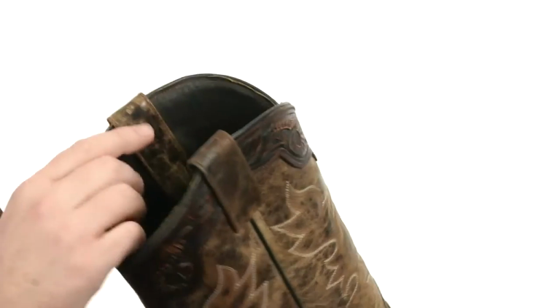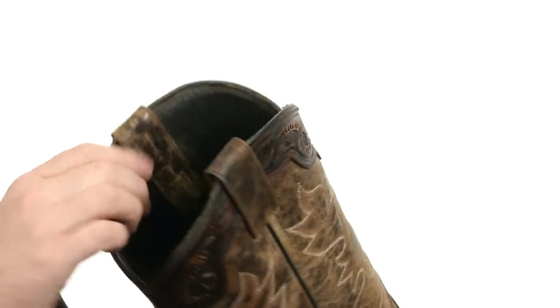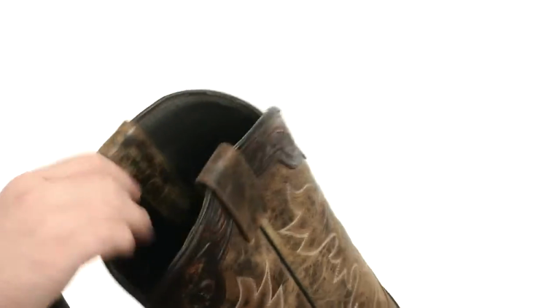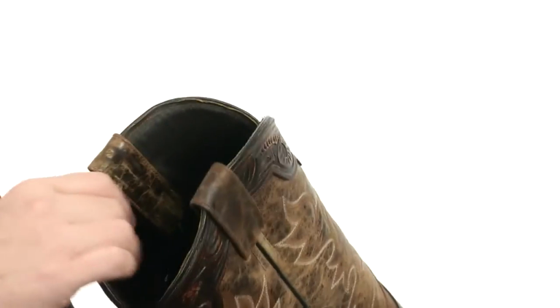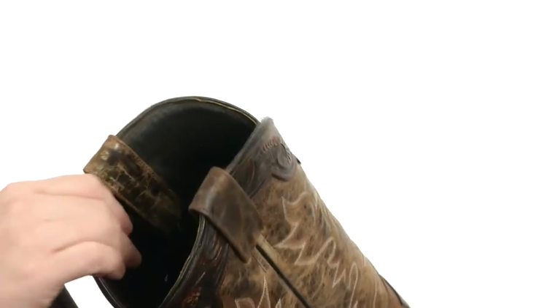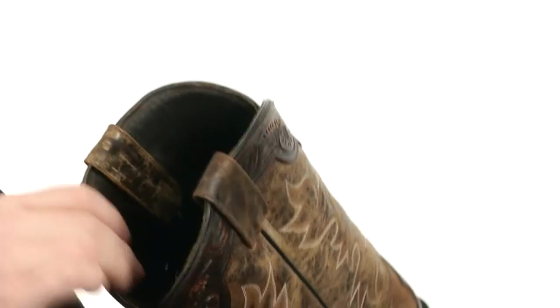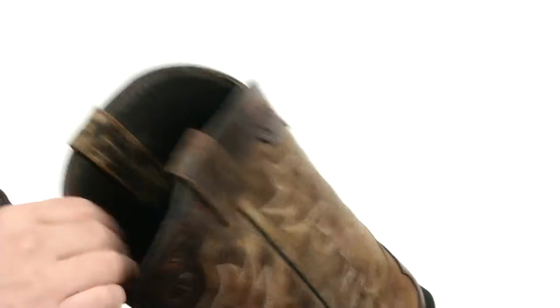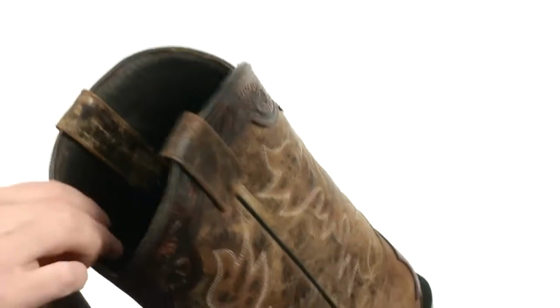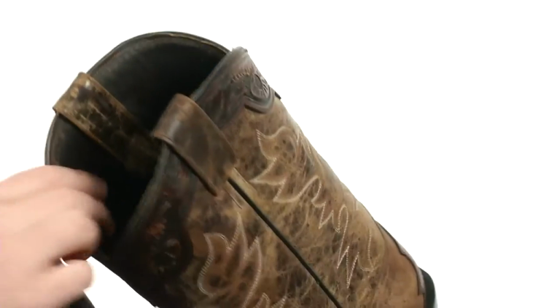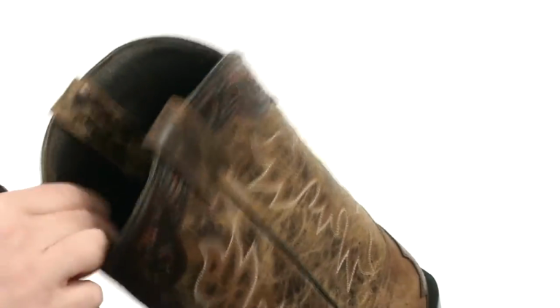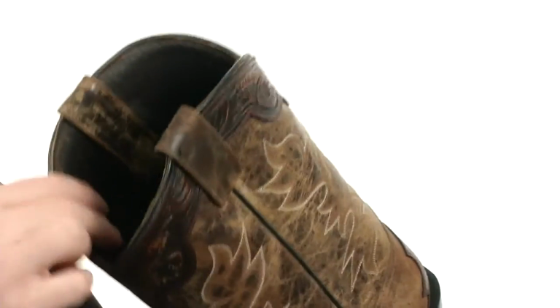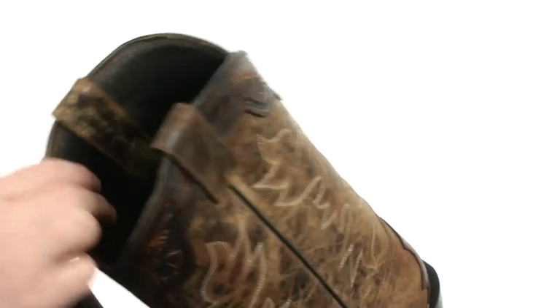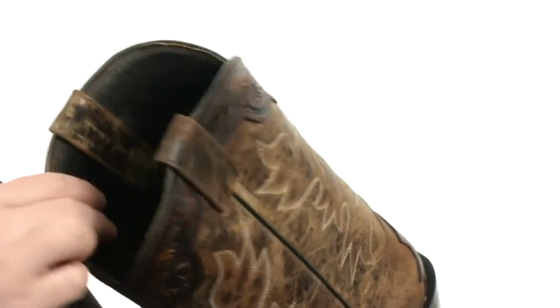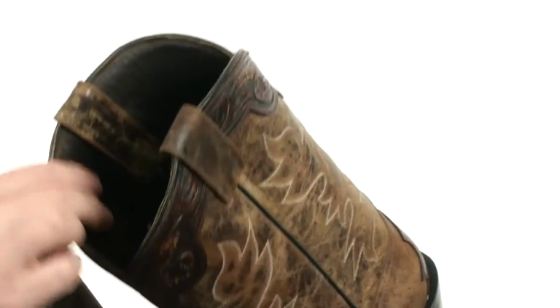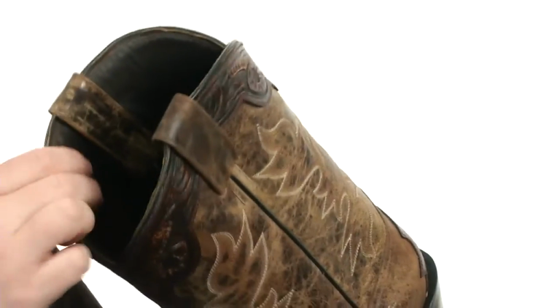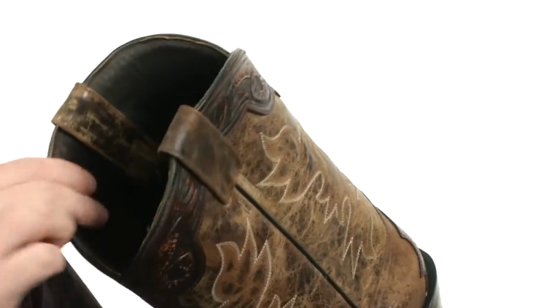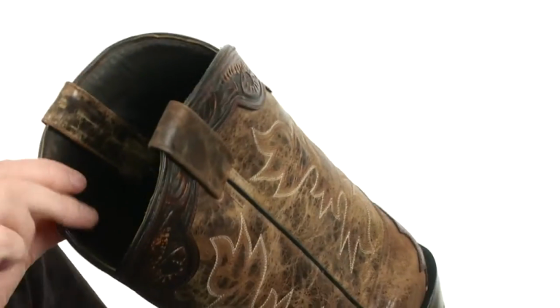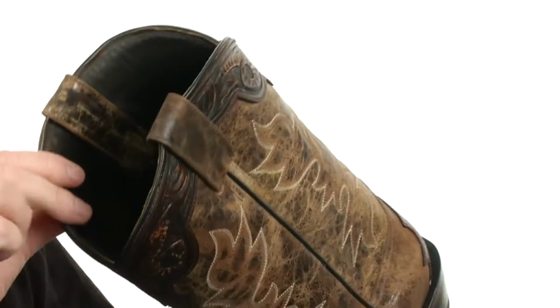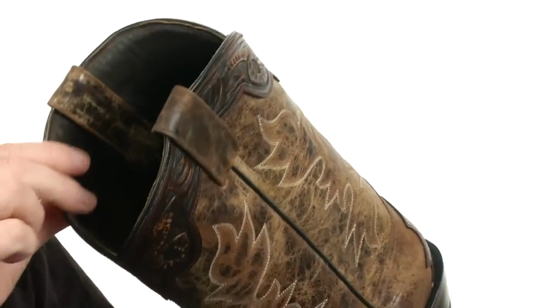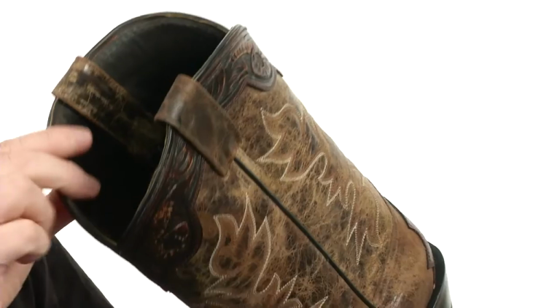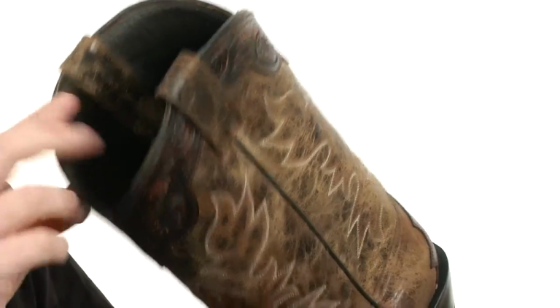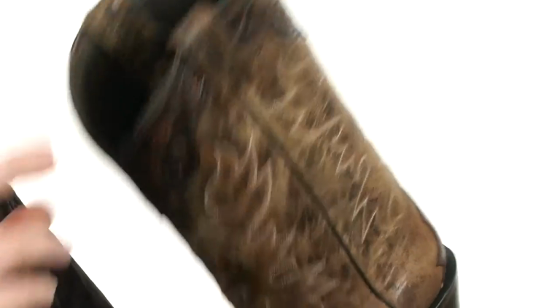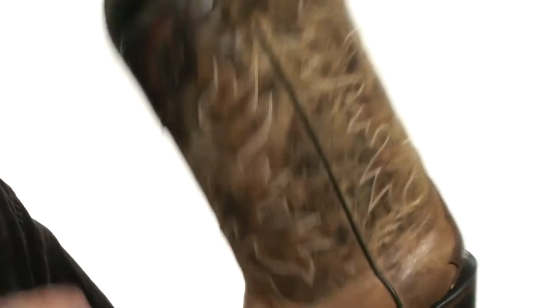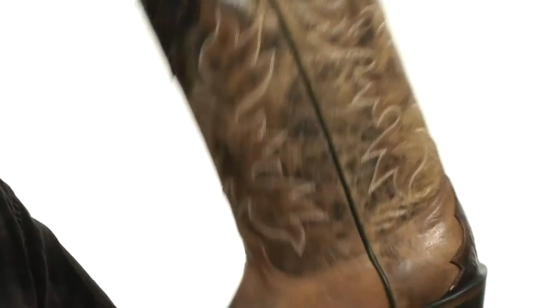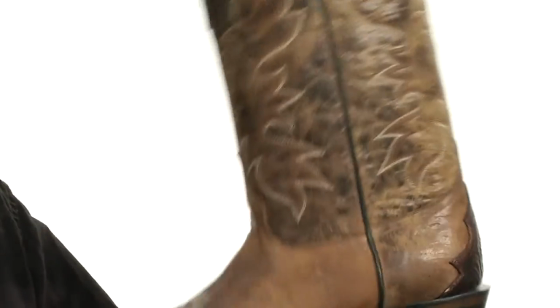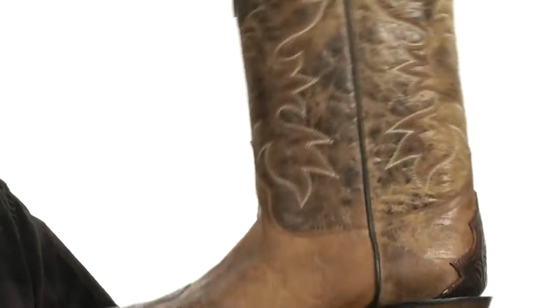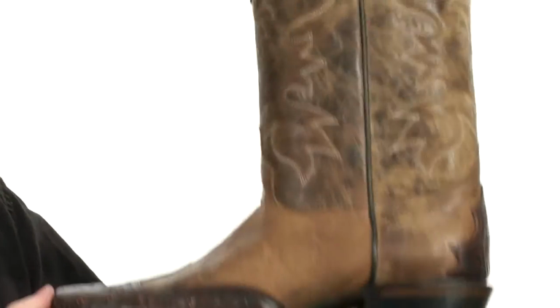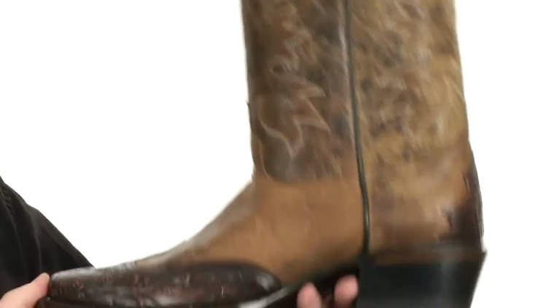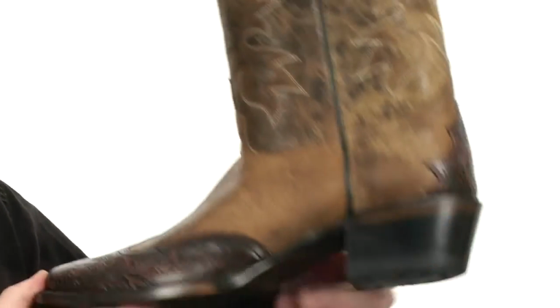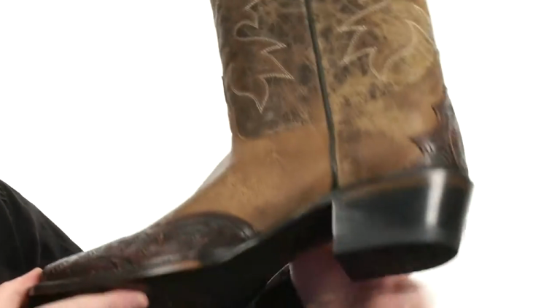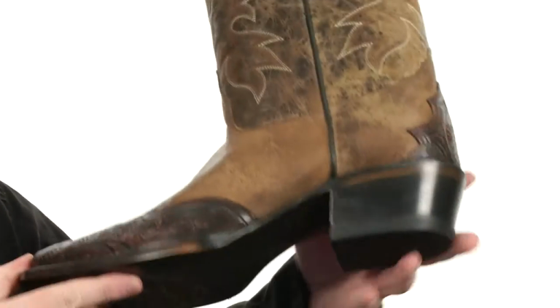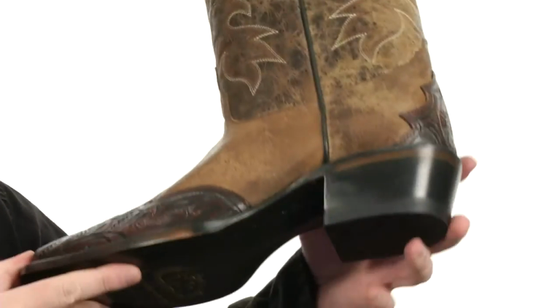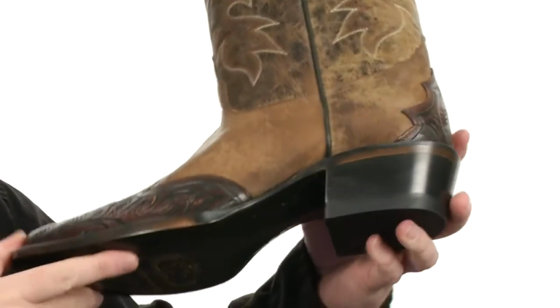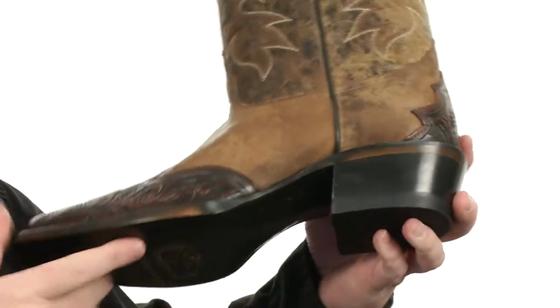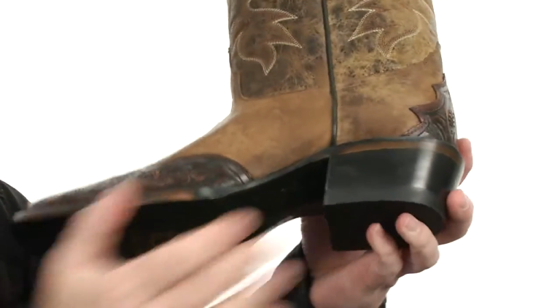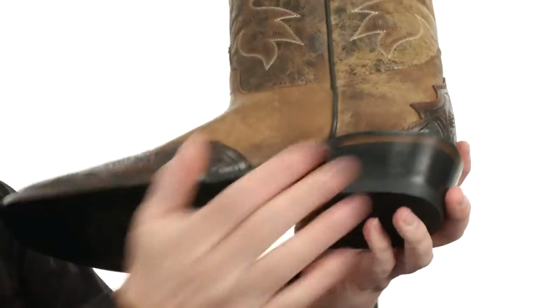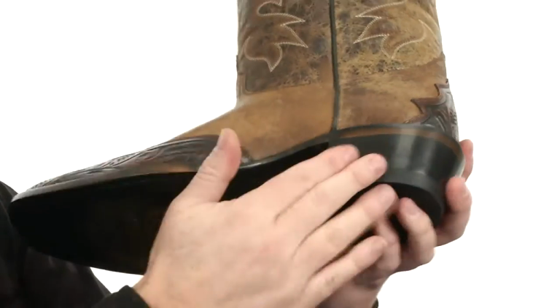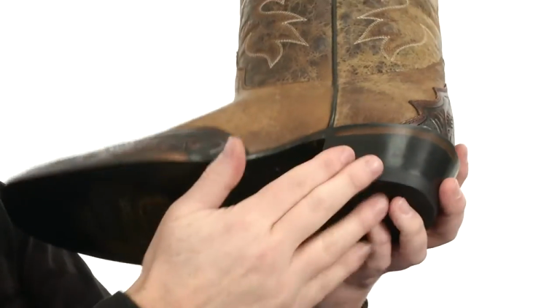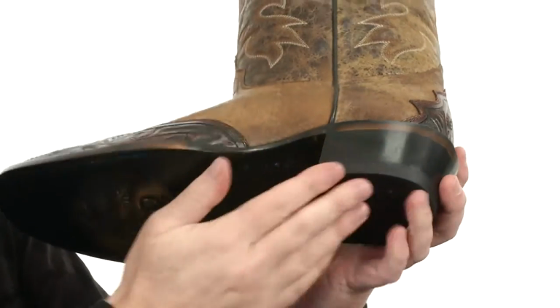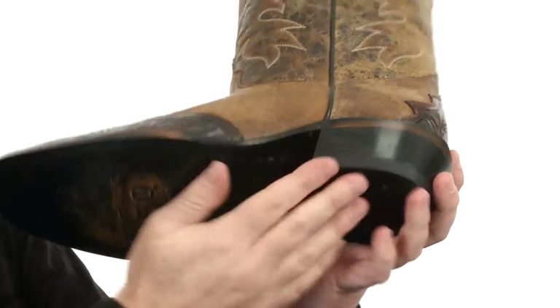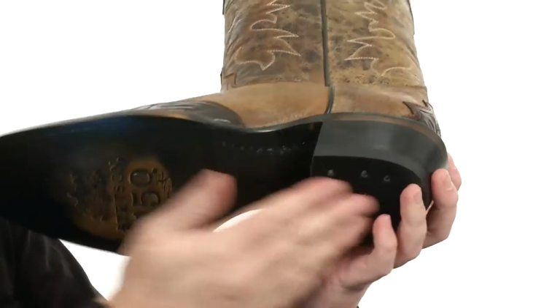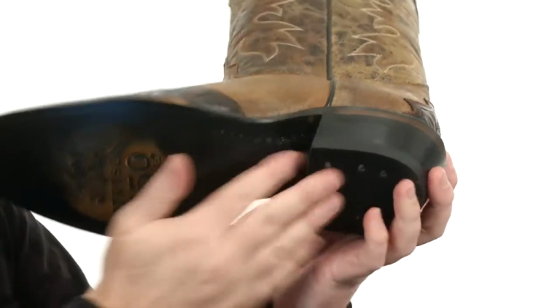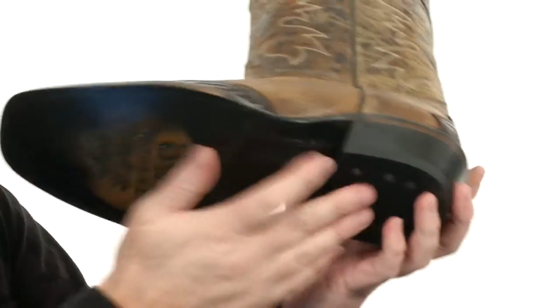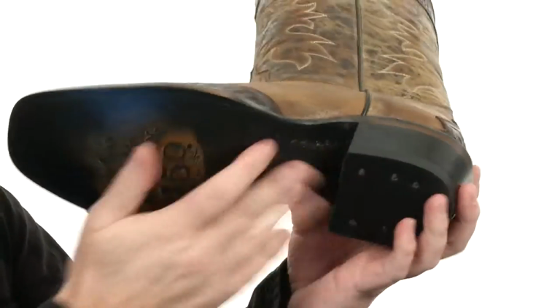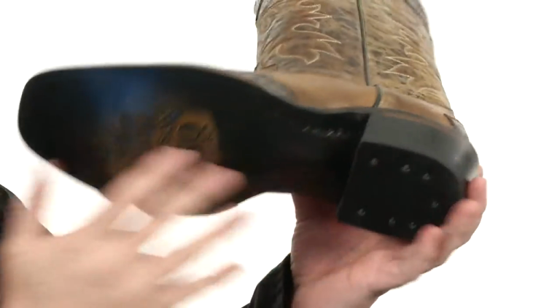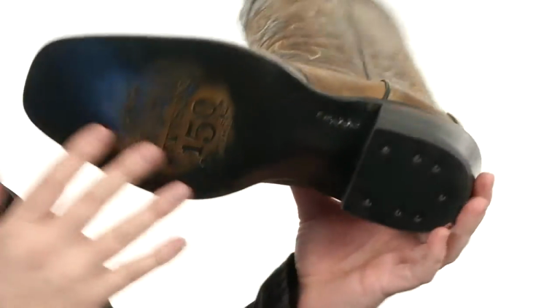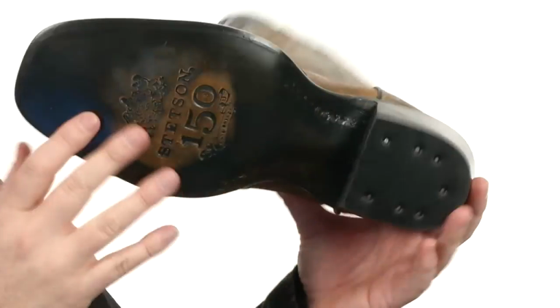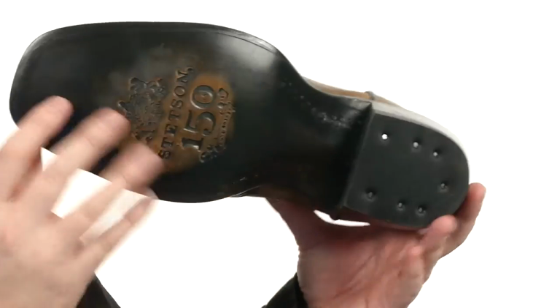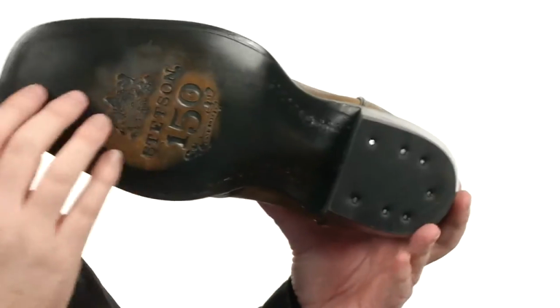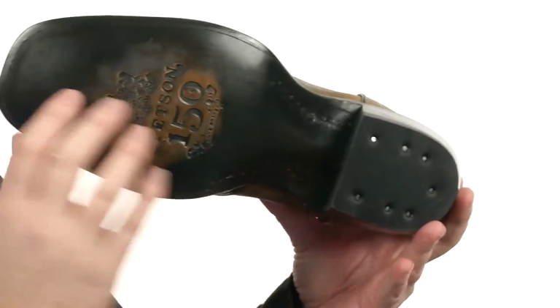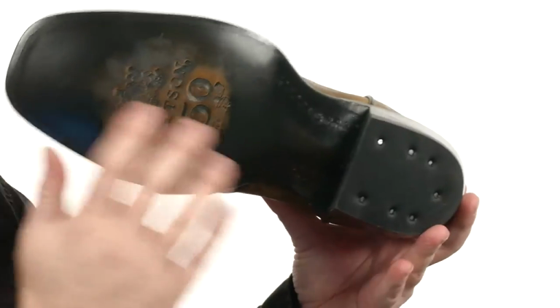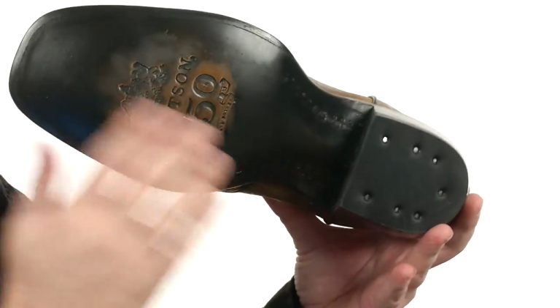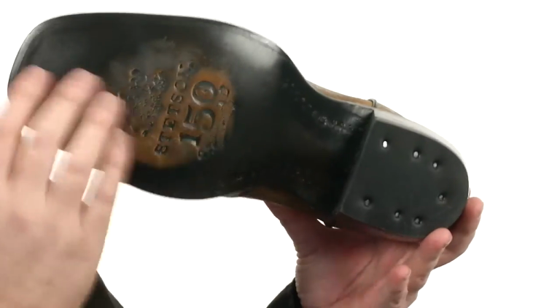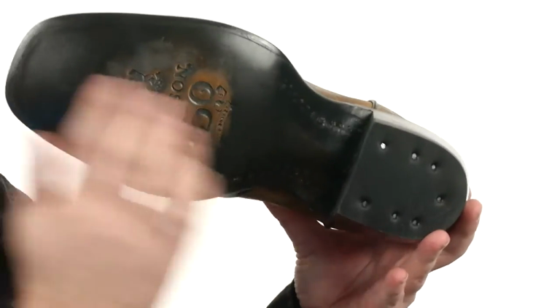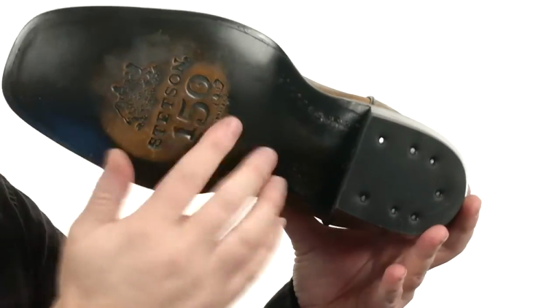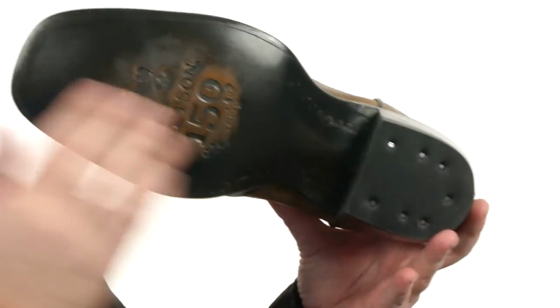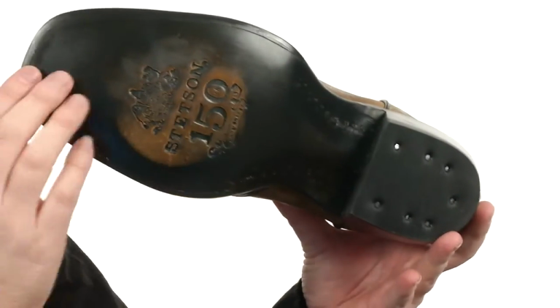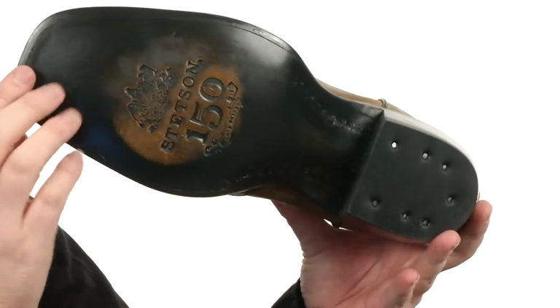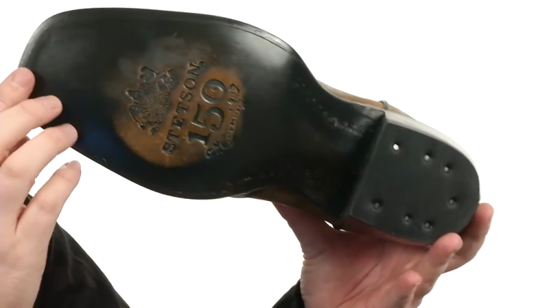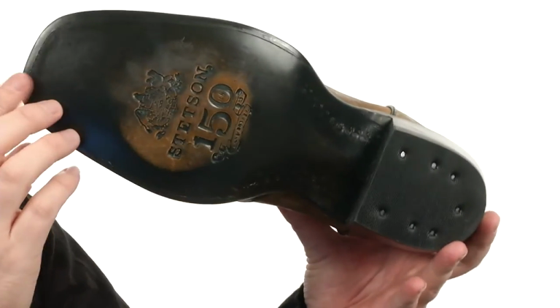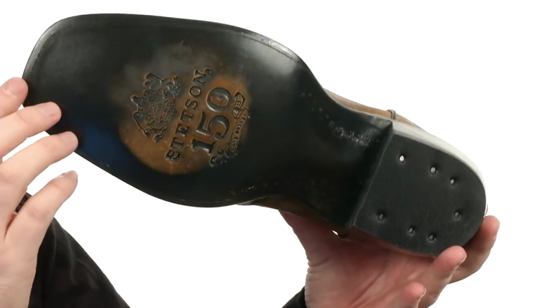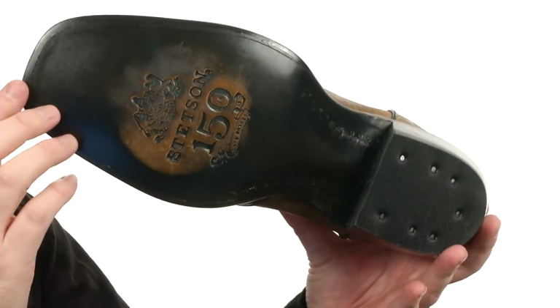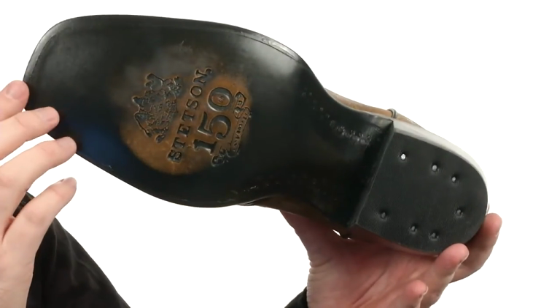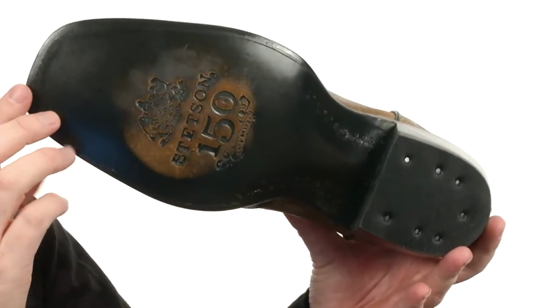You've got the cowboy heel in the back with a little bit of rubber, and you've got leather here on the outside.